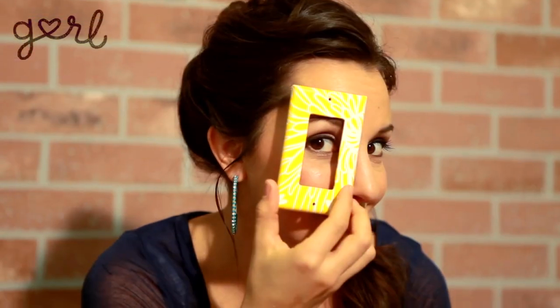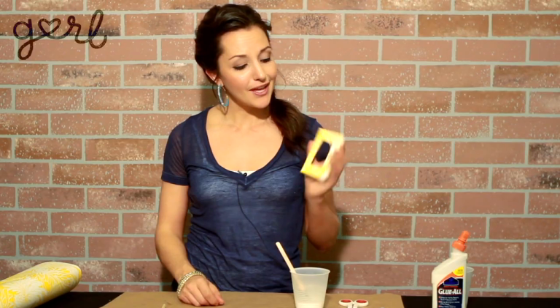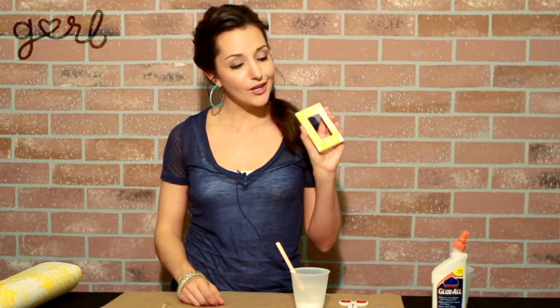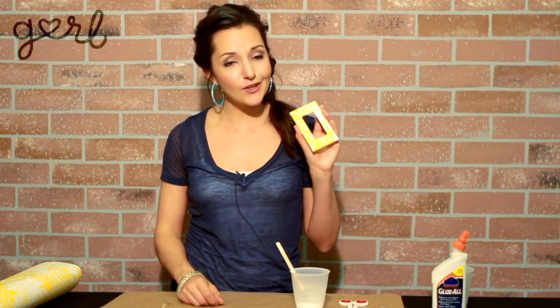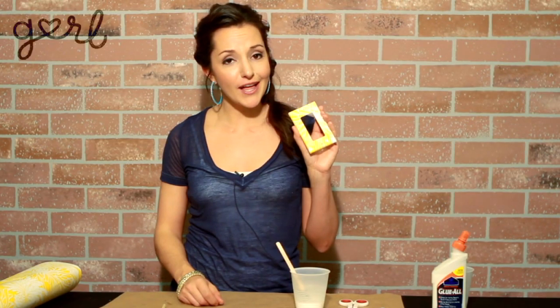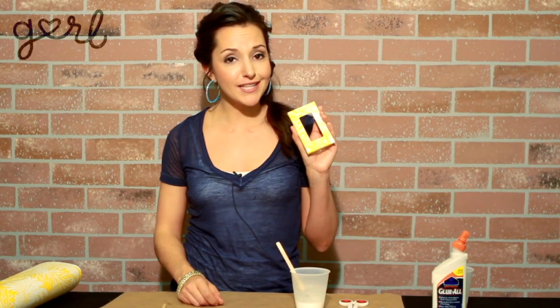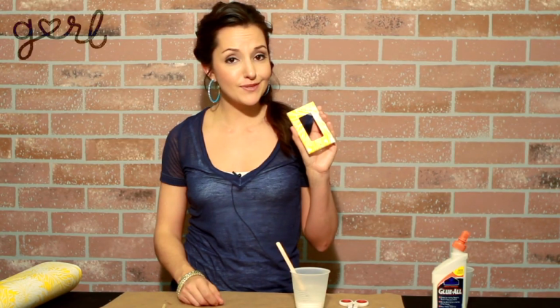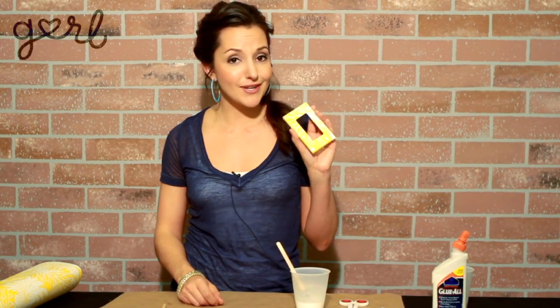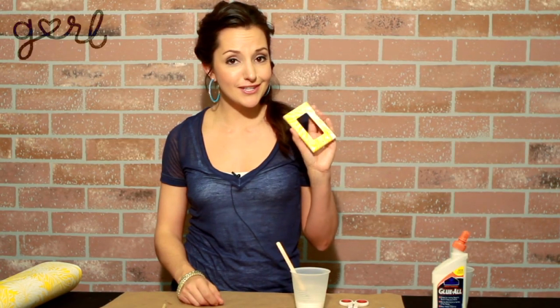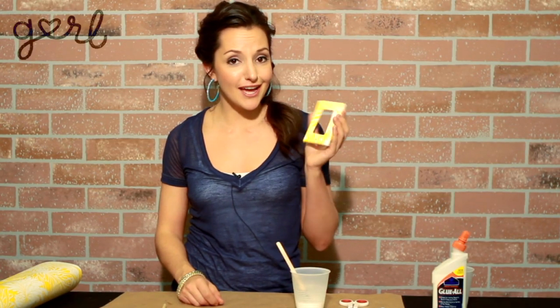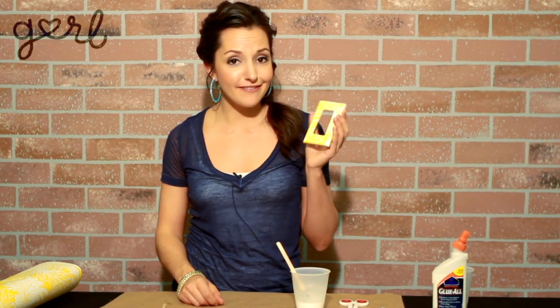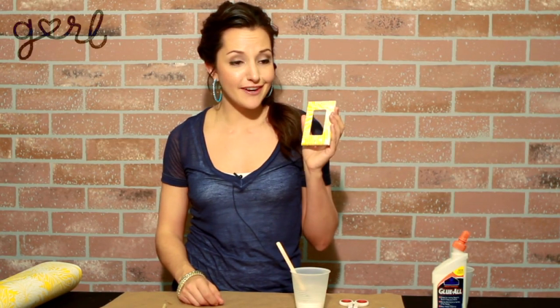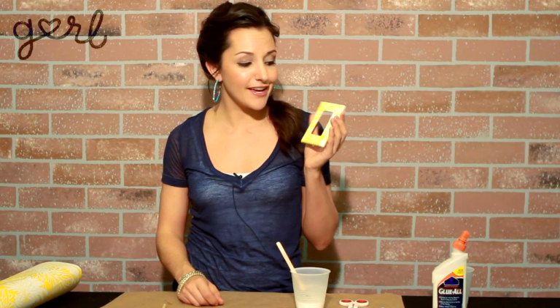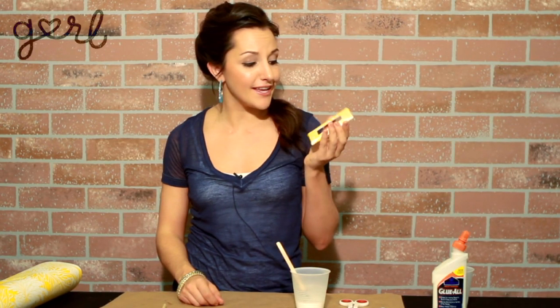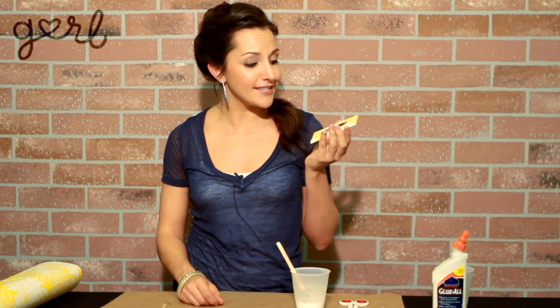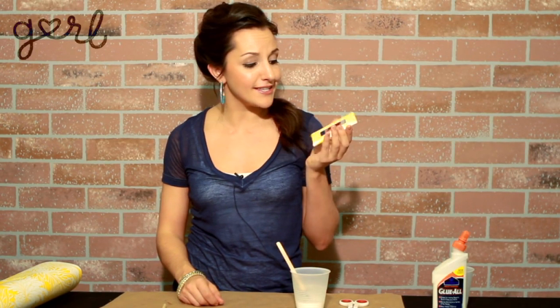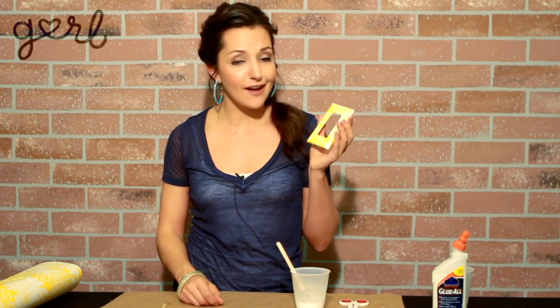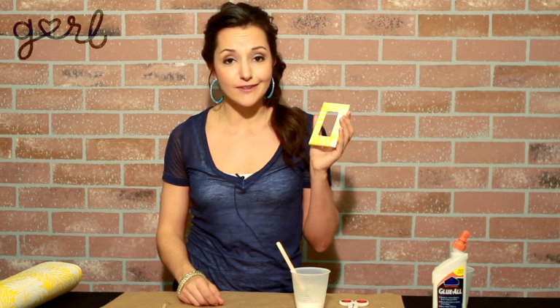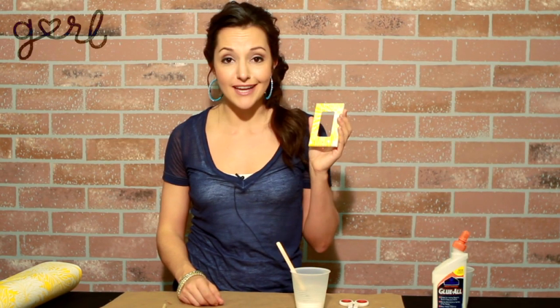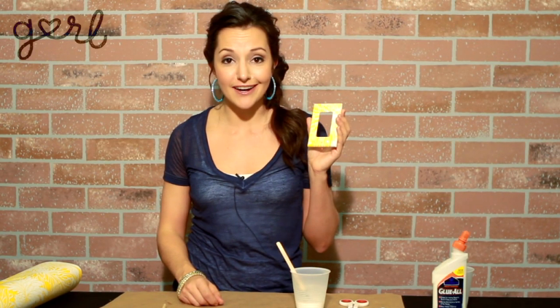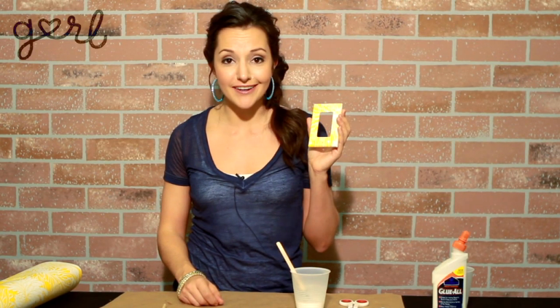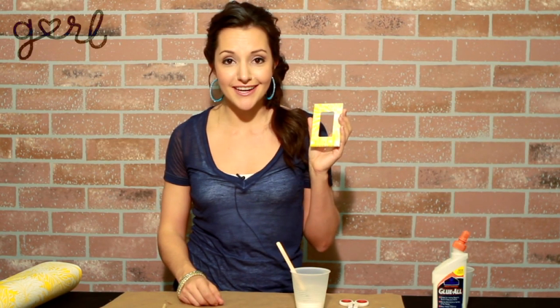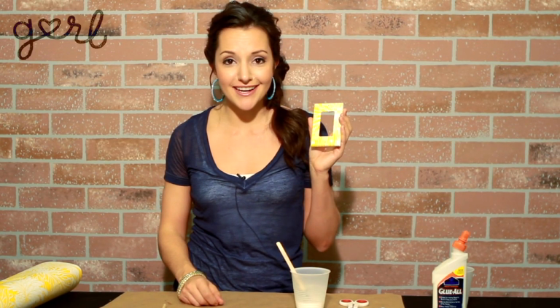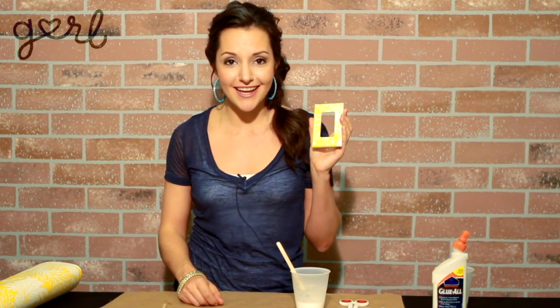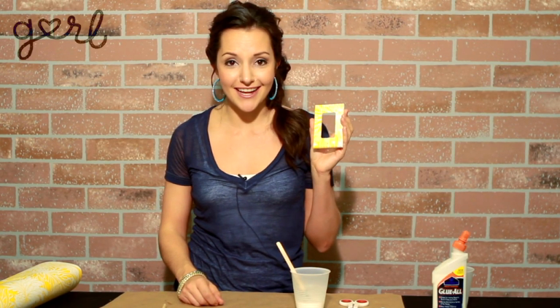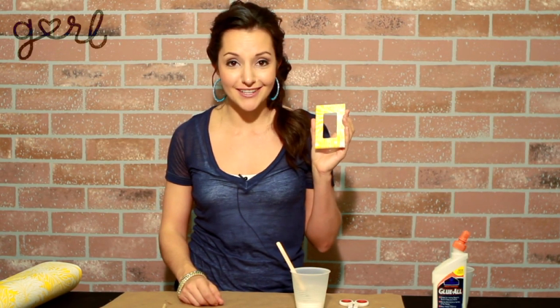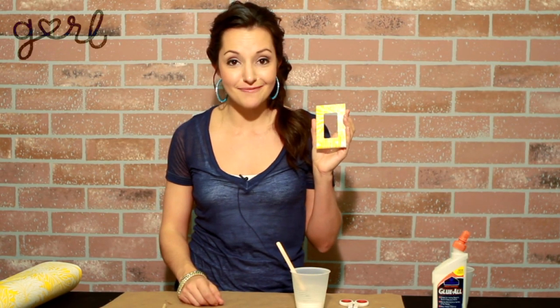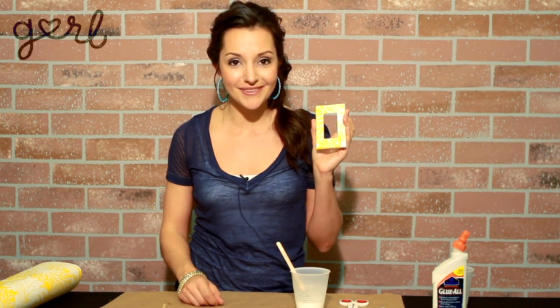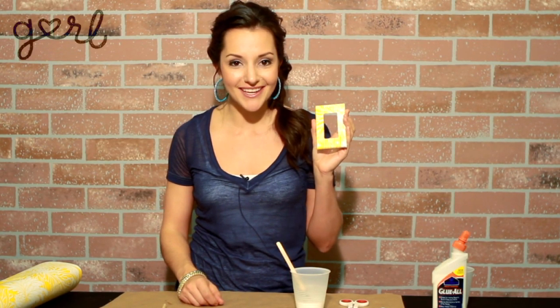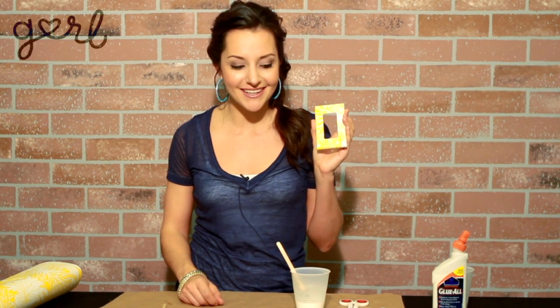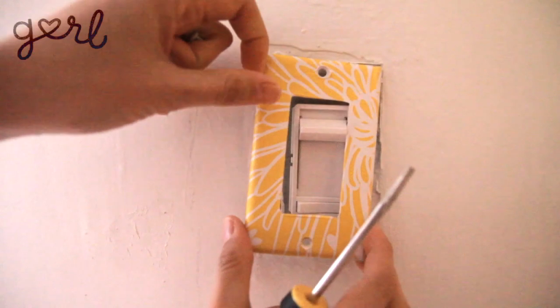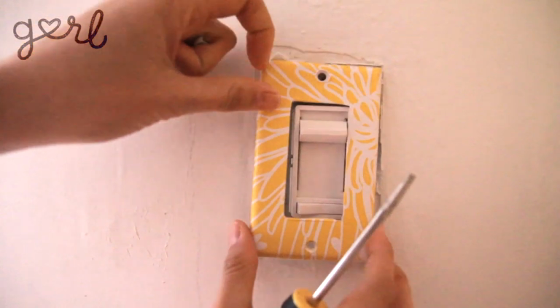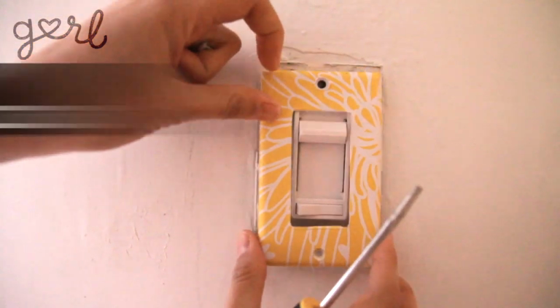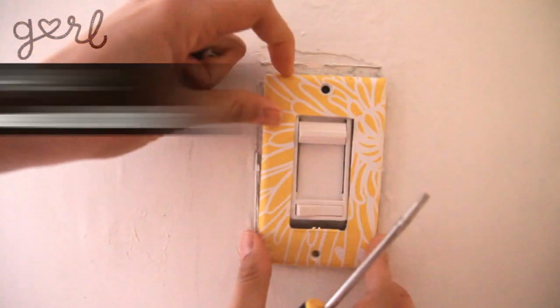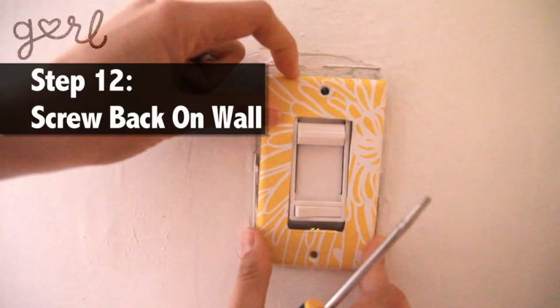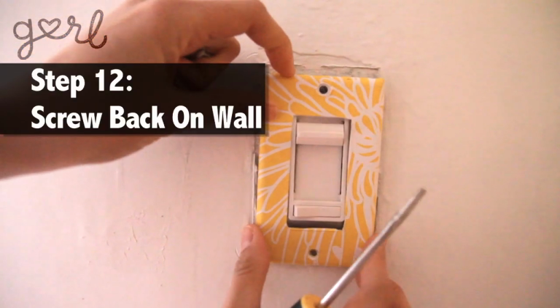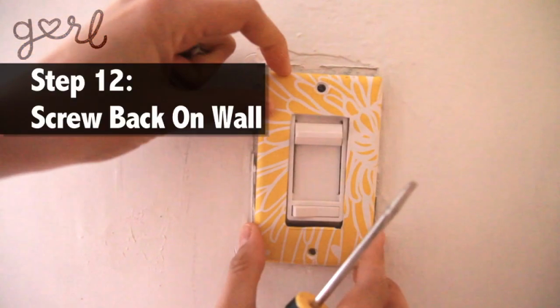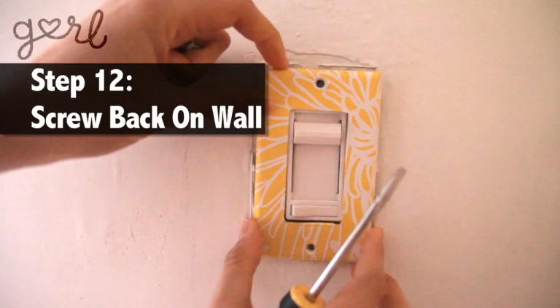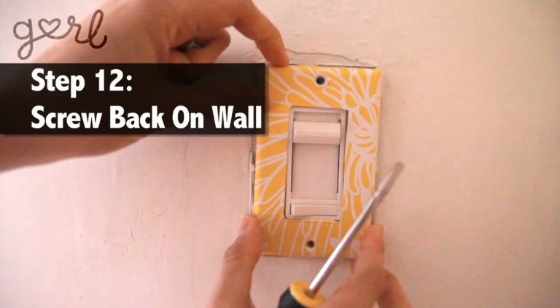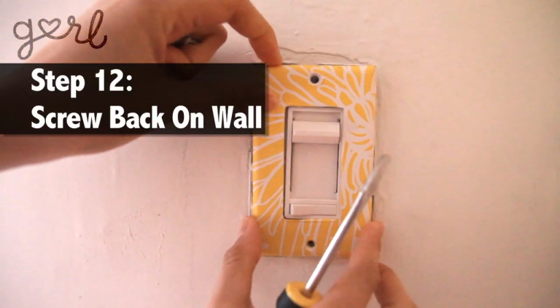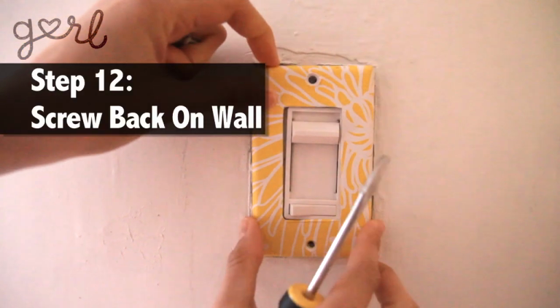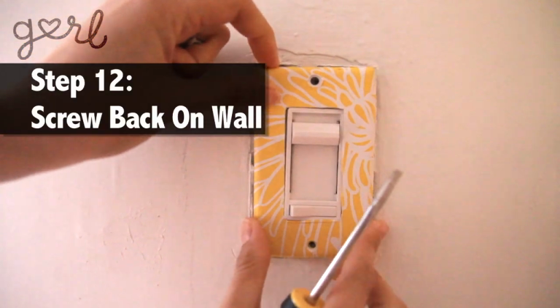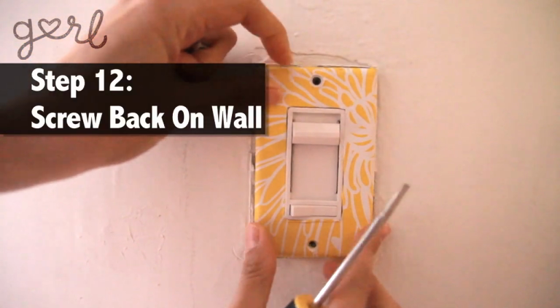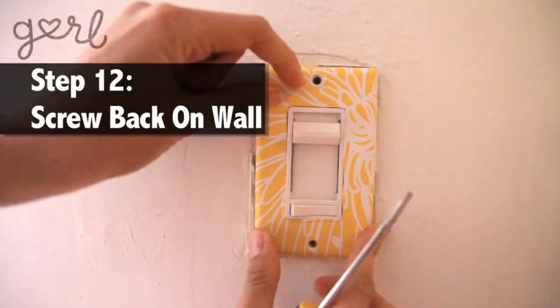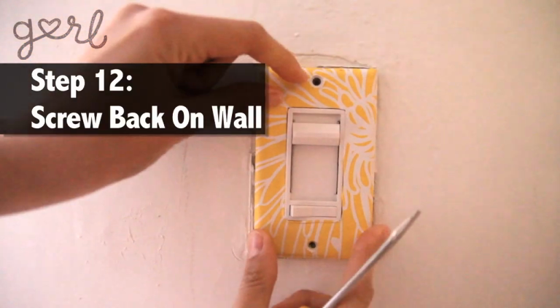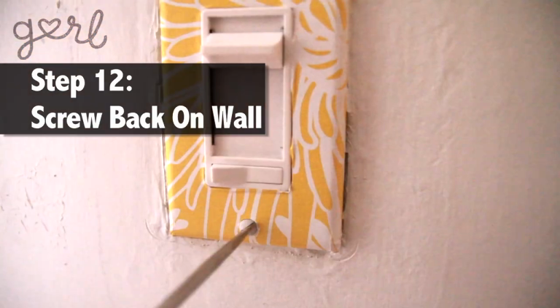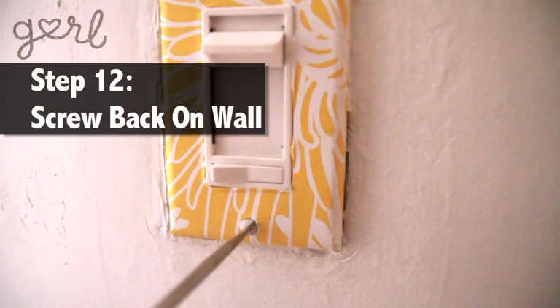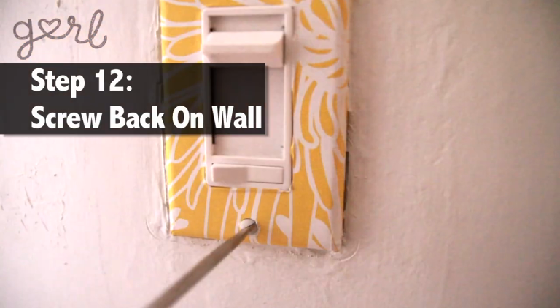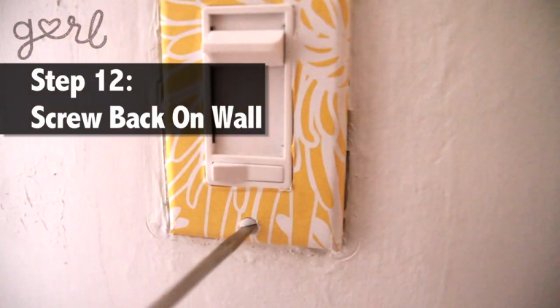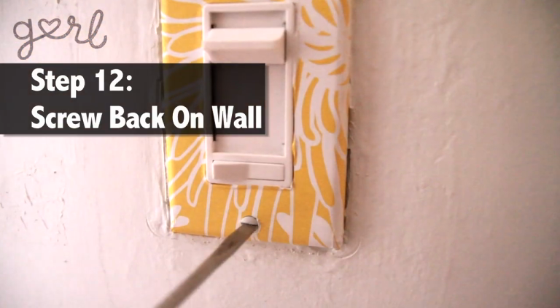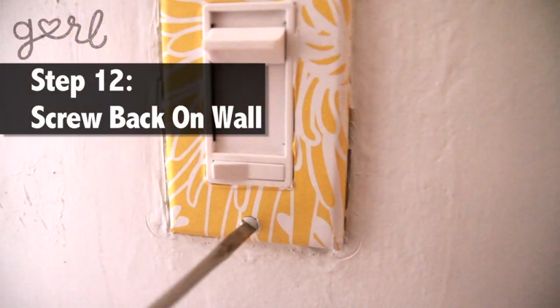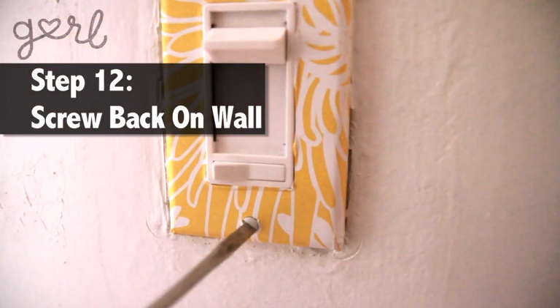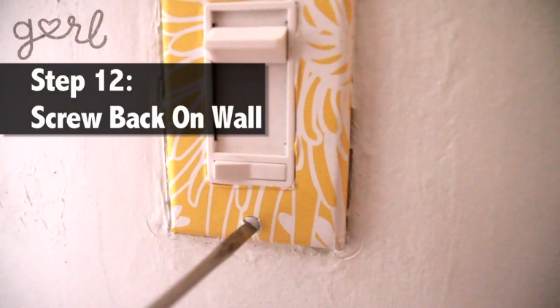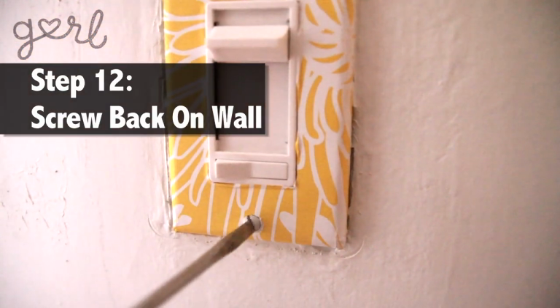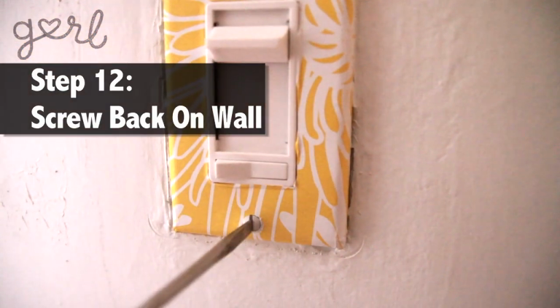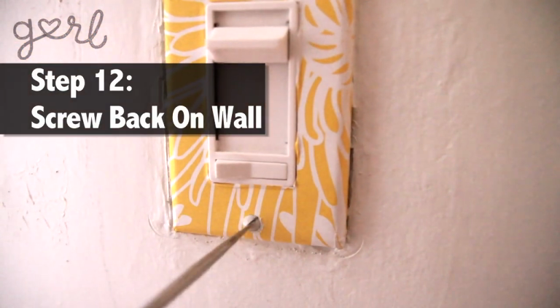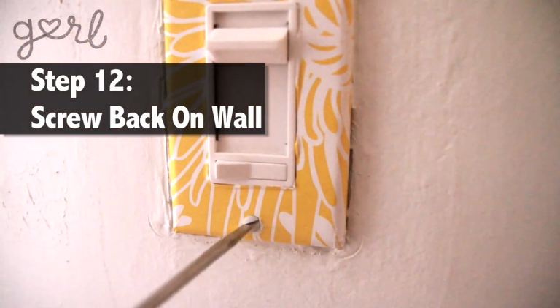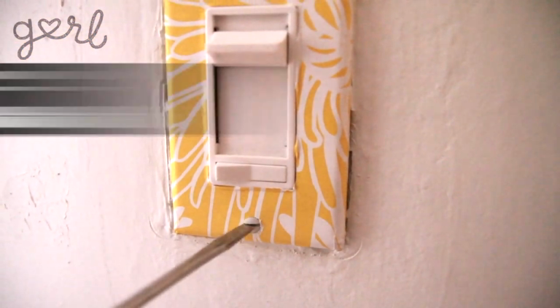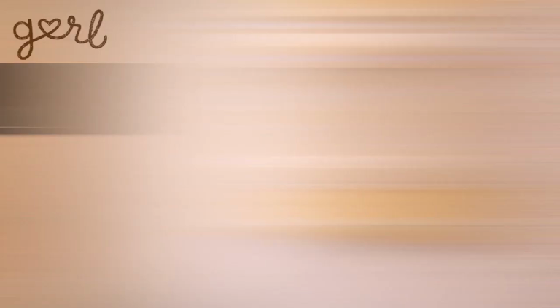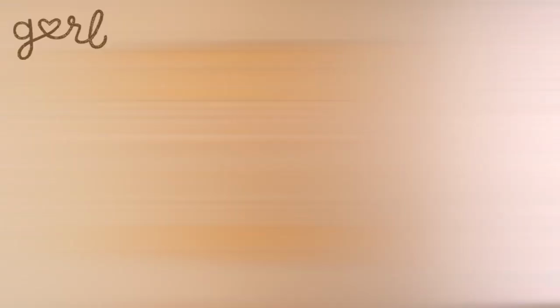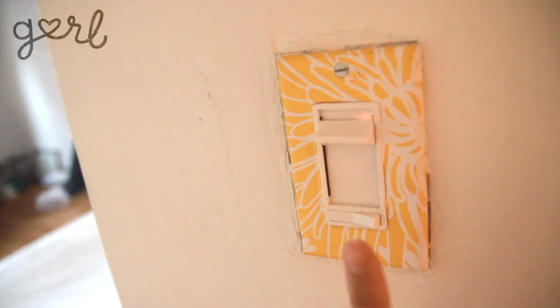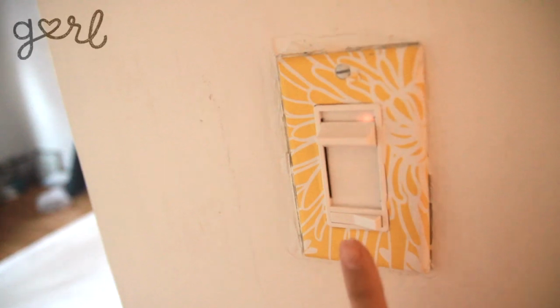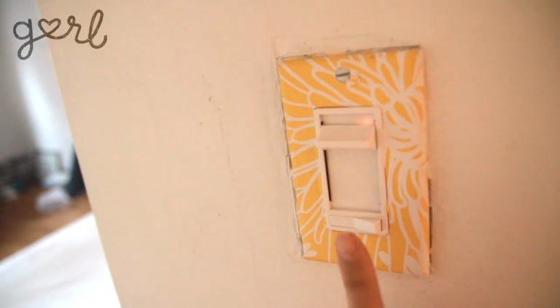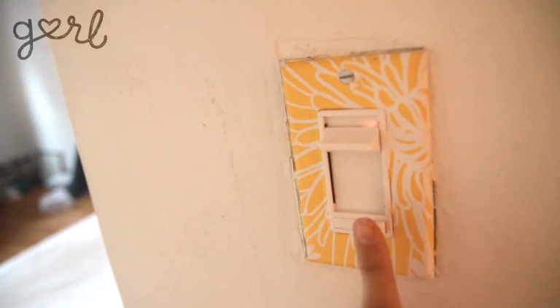Your light switch cover is now decorated and complete. All you need to do is just screw it back on your wall.